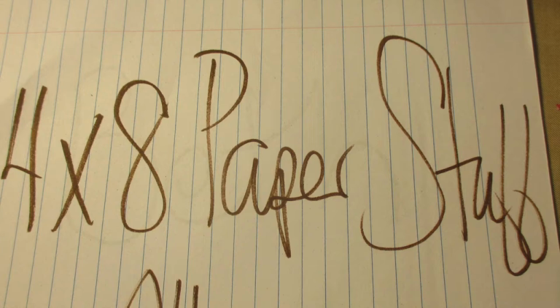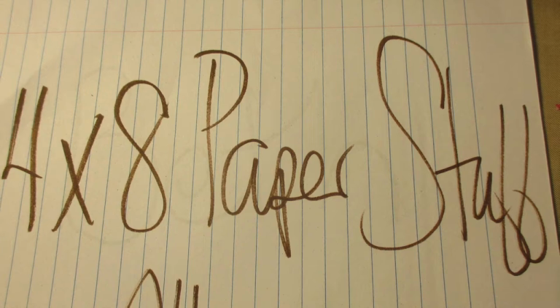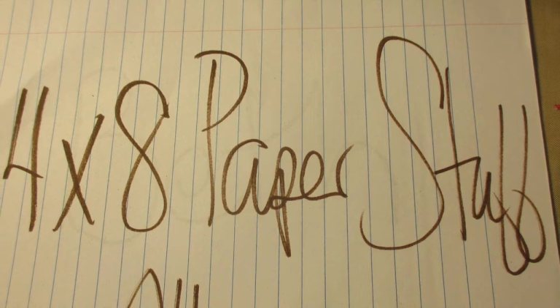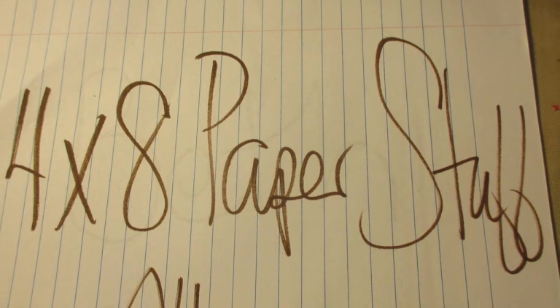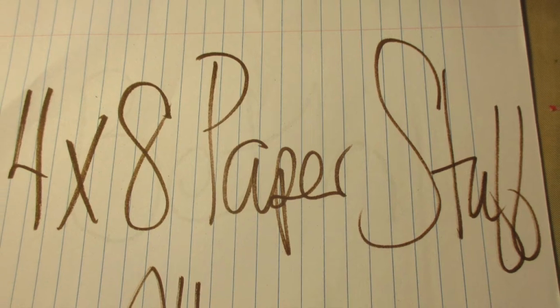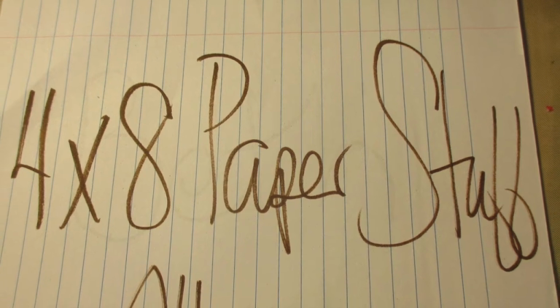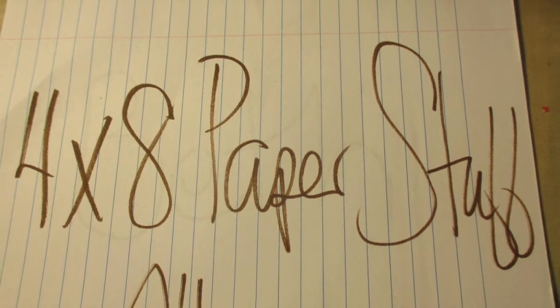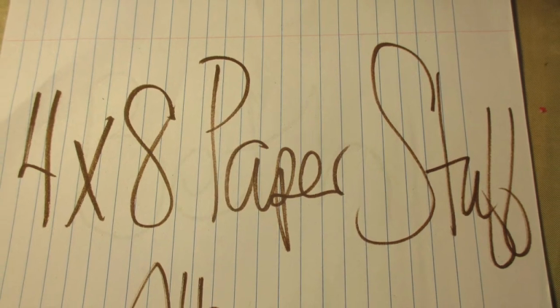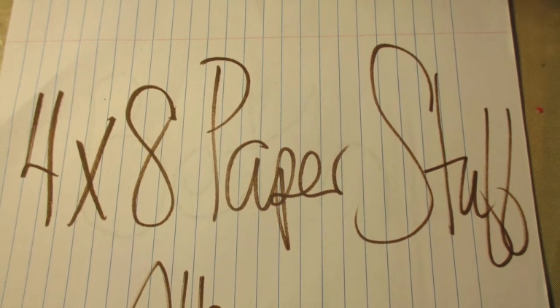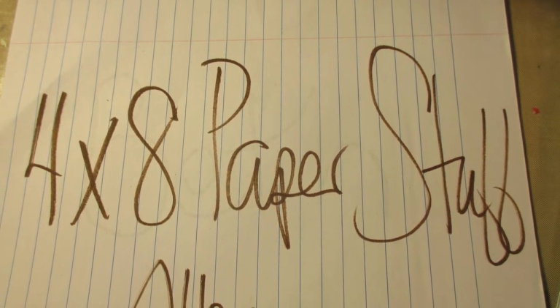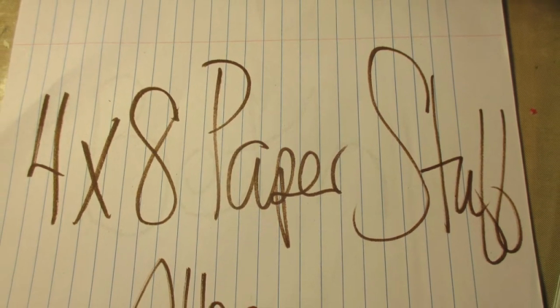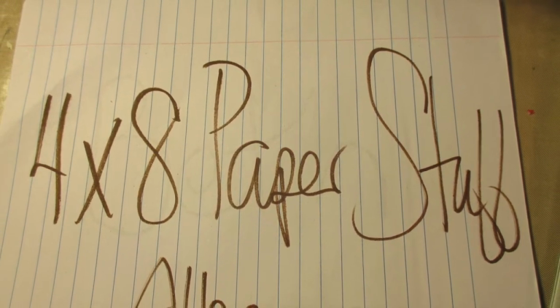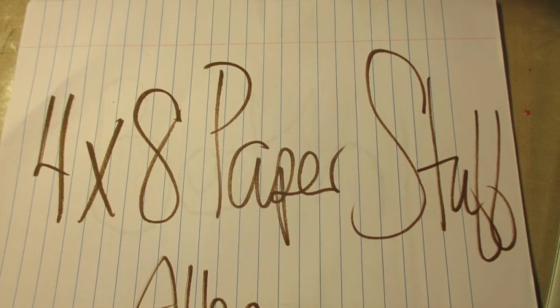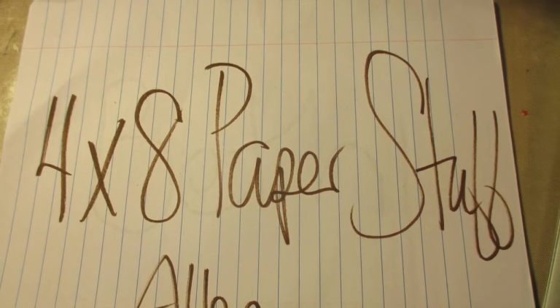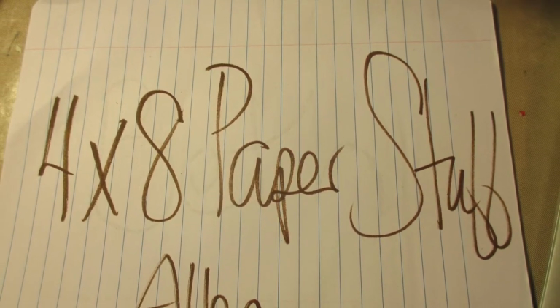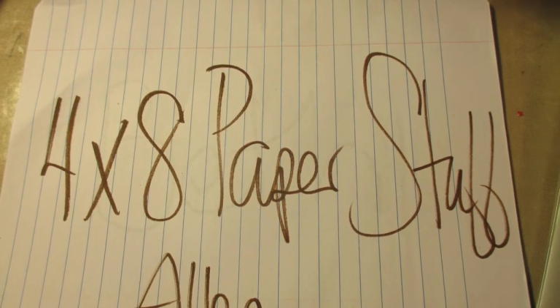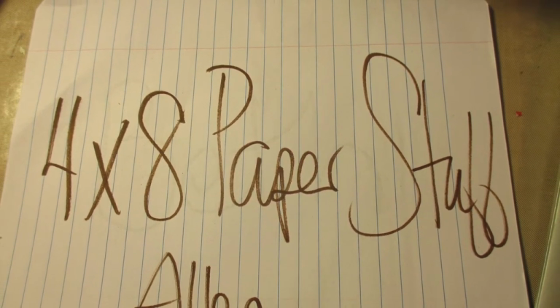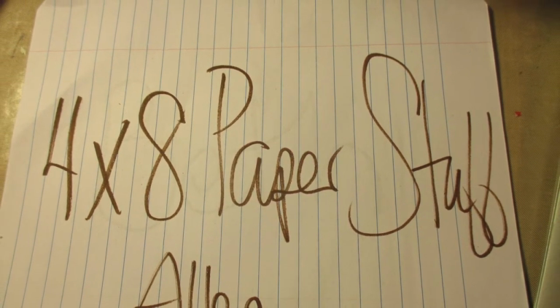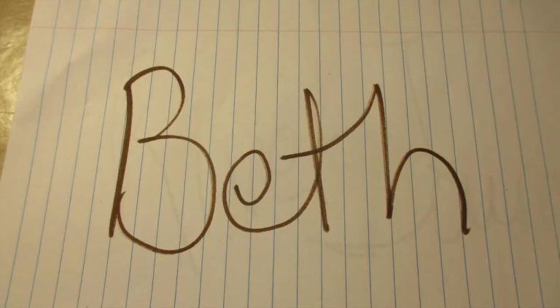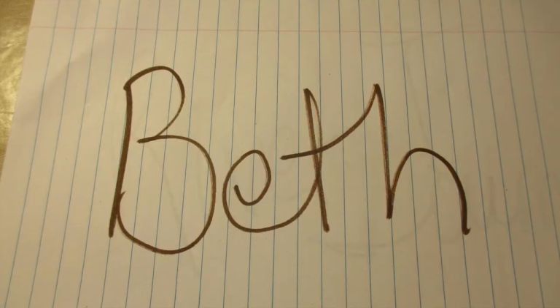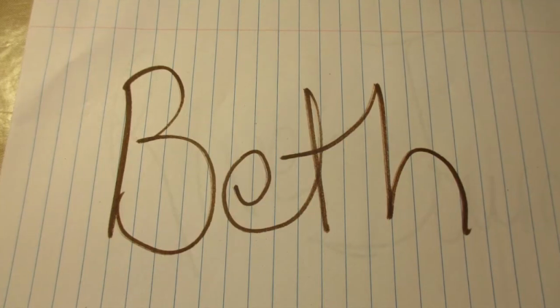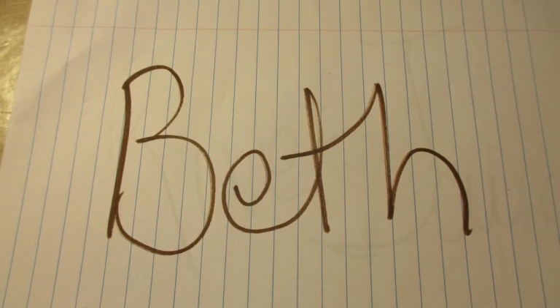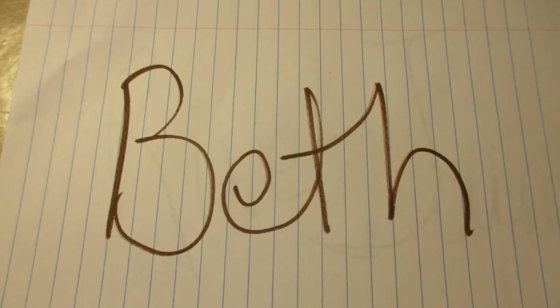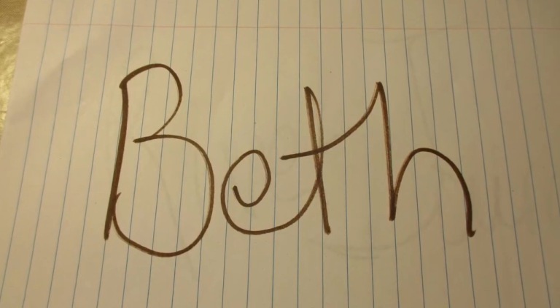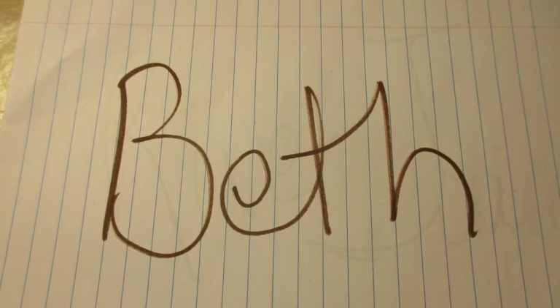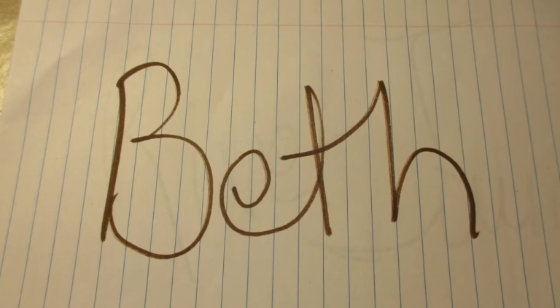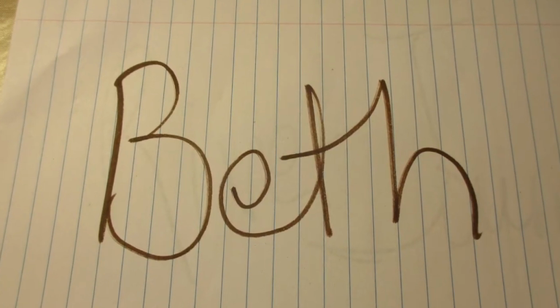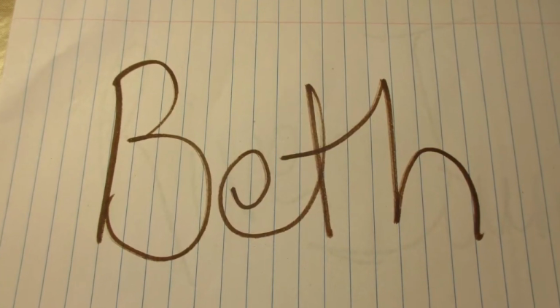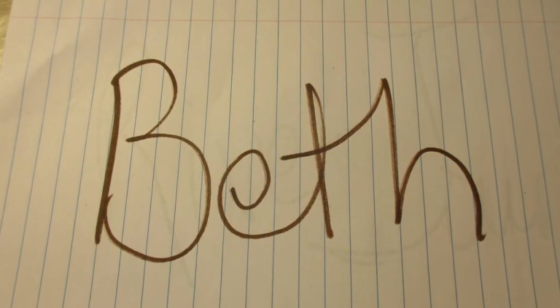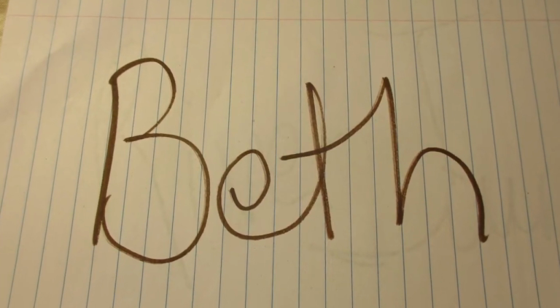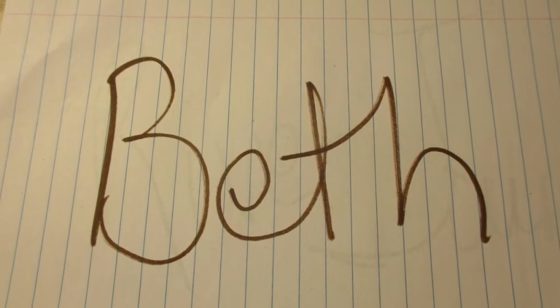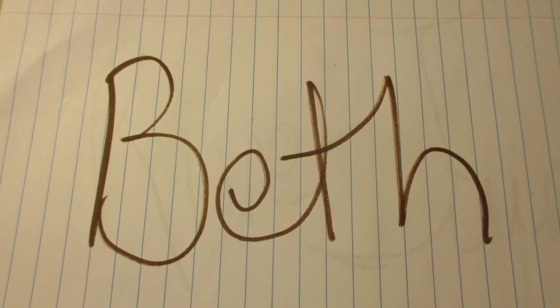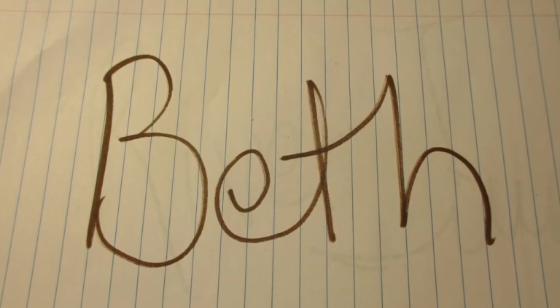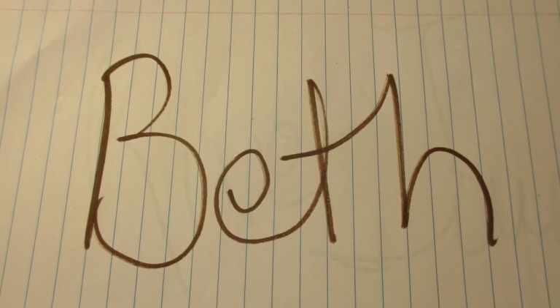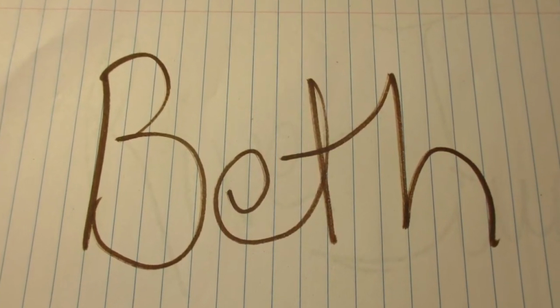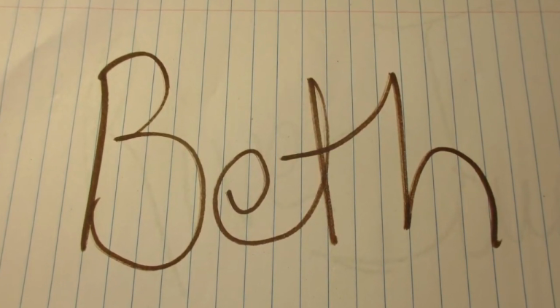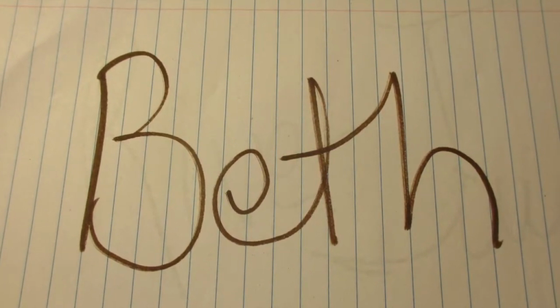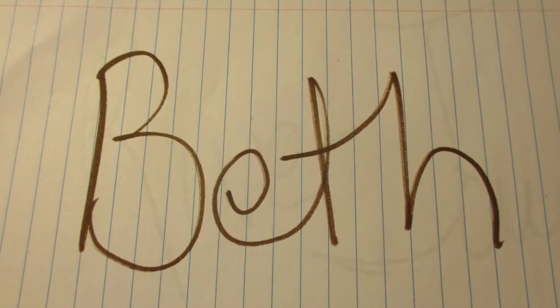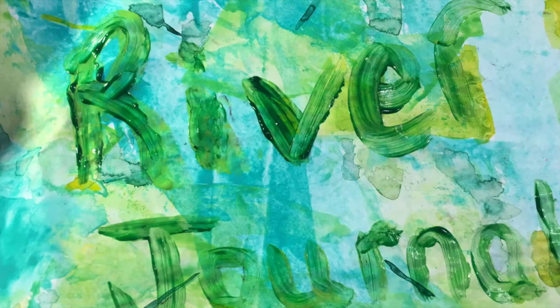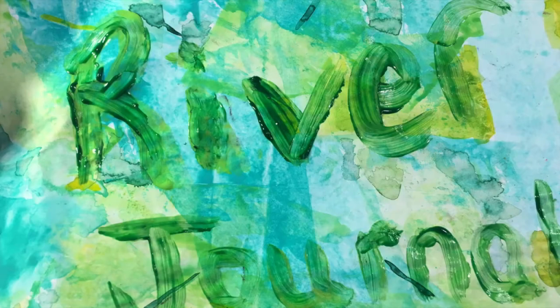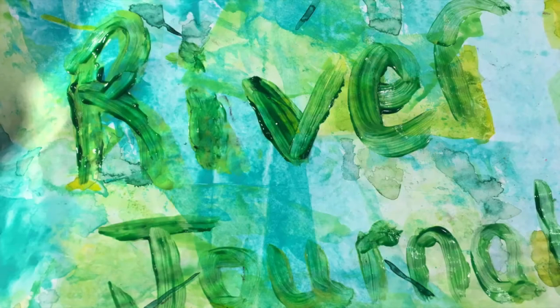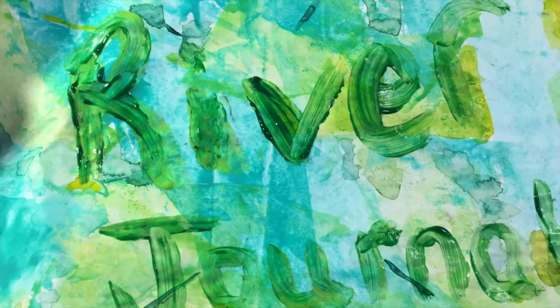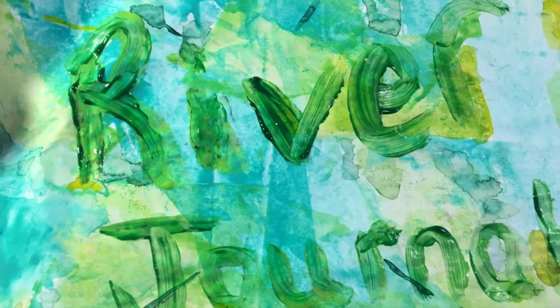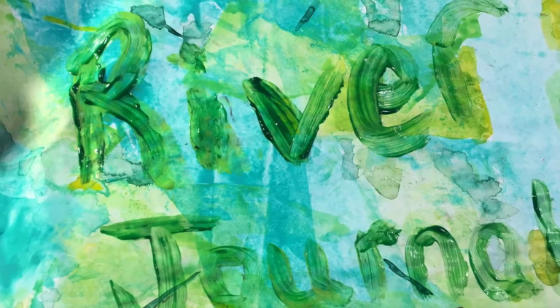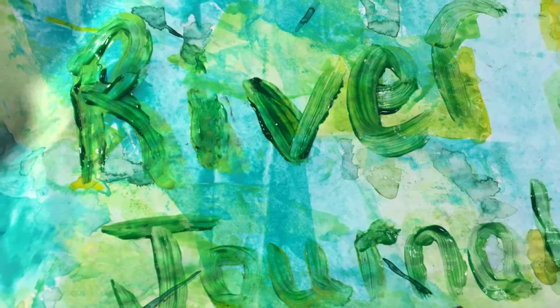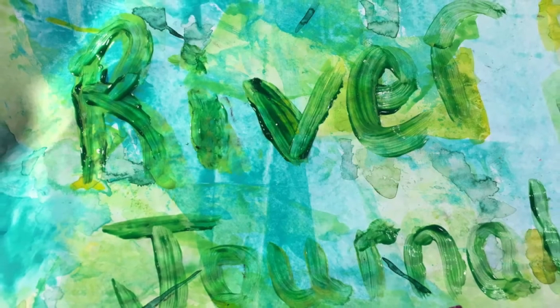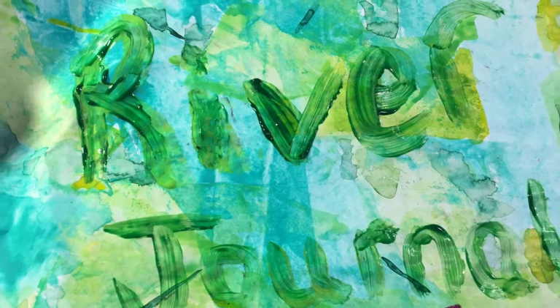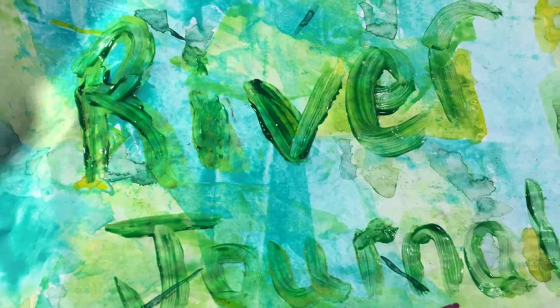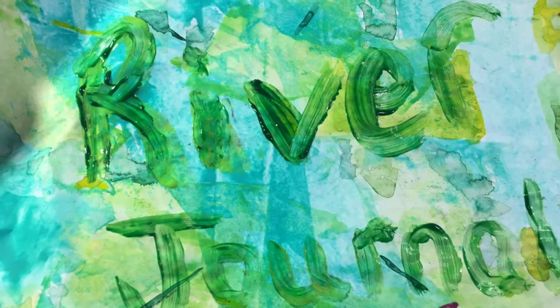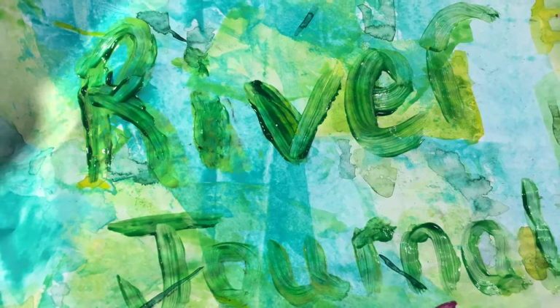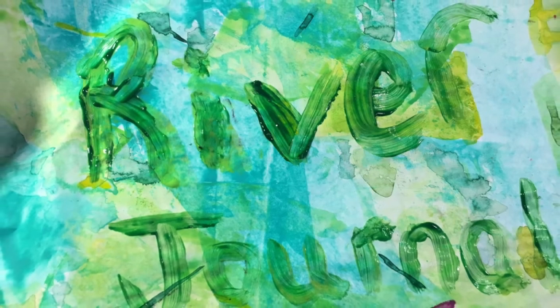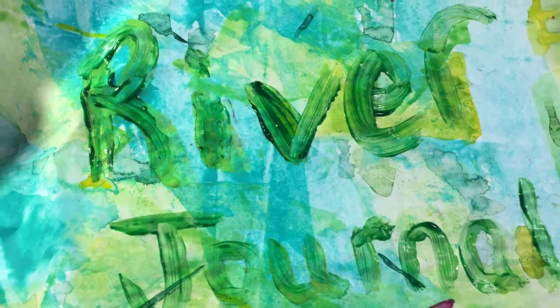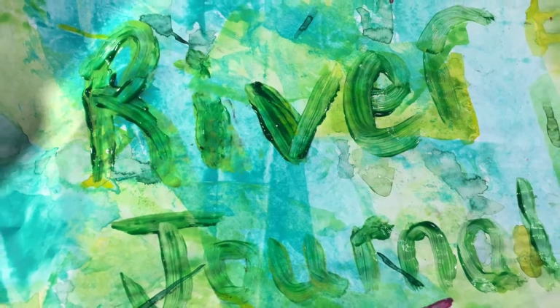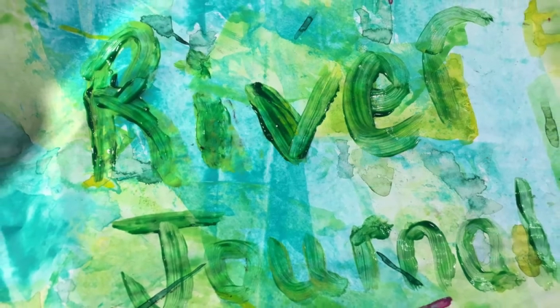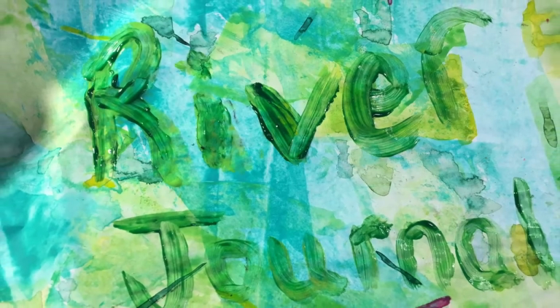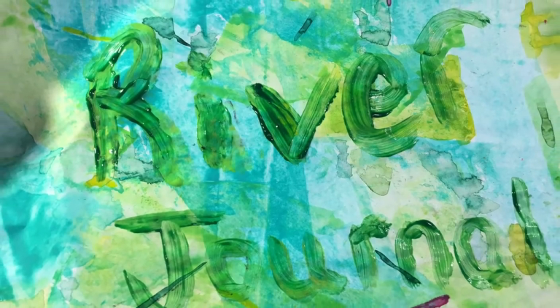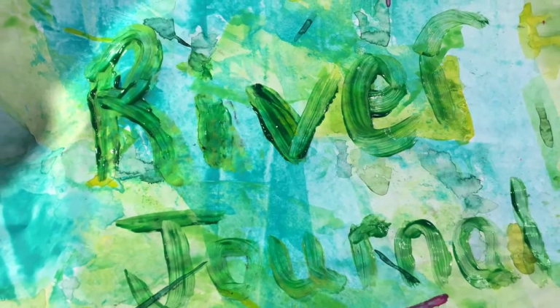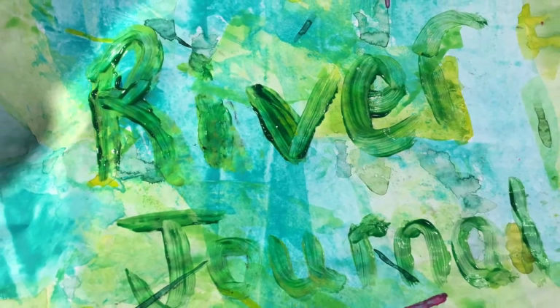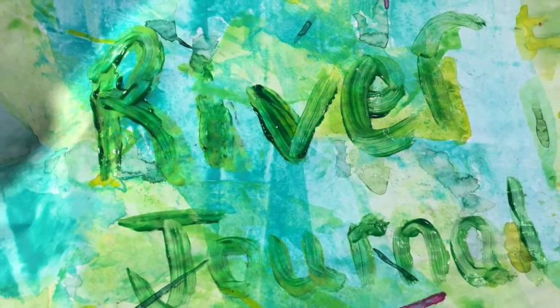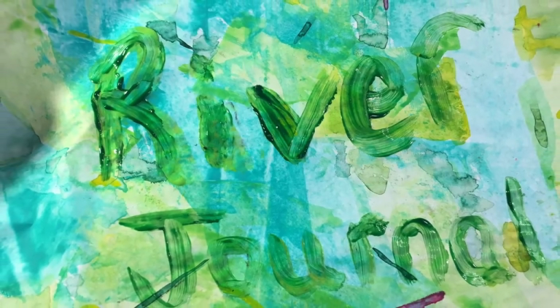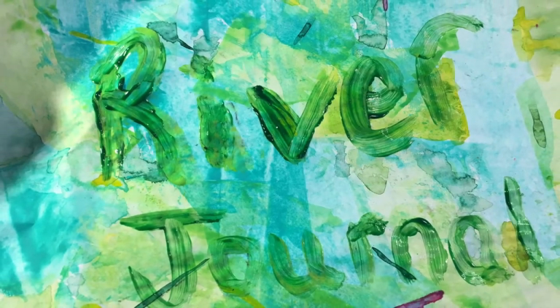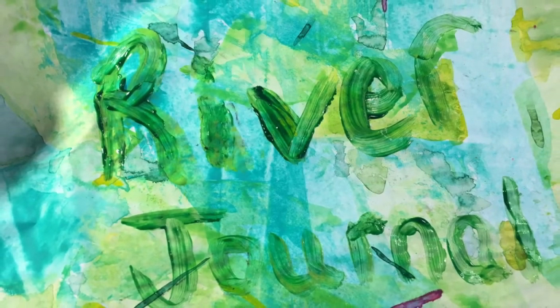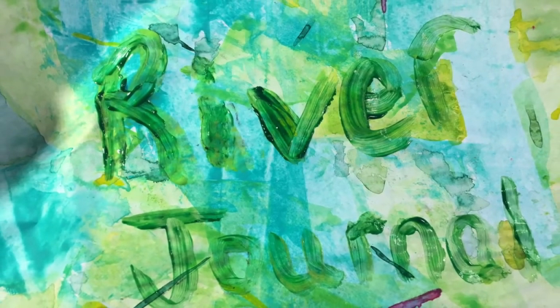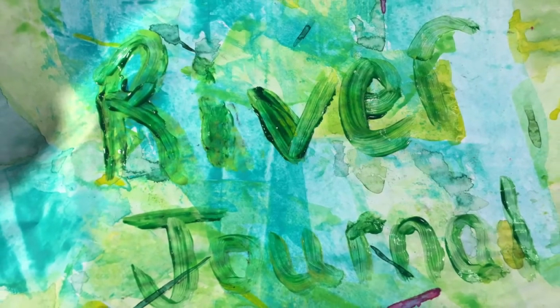Good morning. Welcome to 4x8 Paper Stuff. This is Beth. We are in our River Journal. Let's open it up and get going.